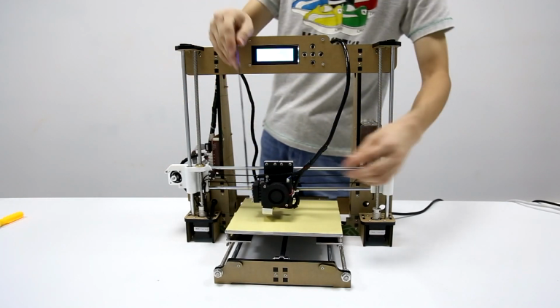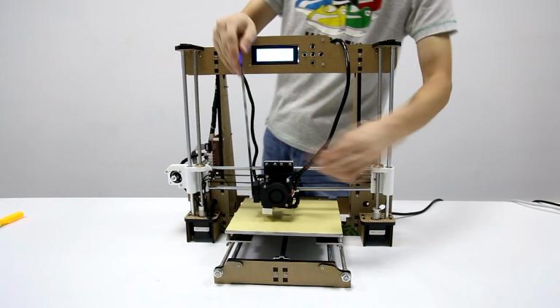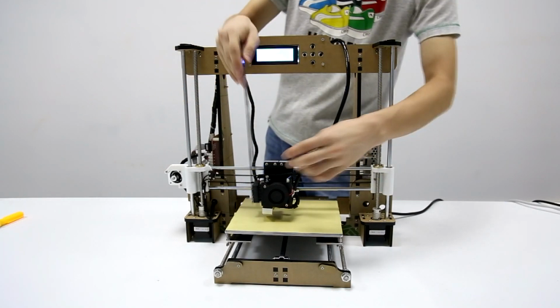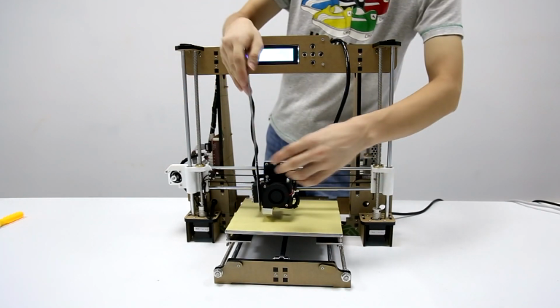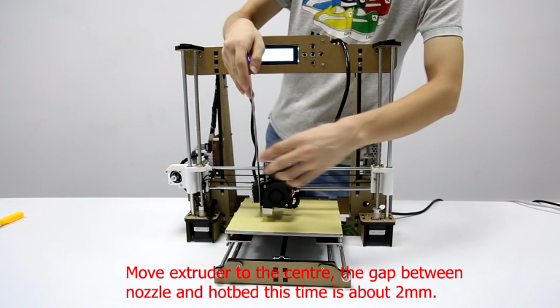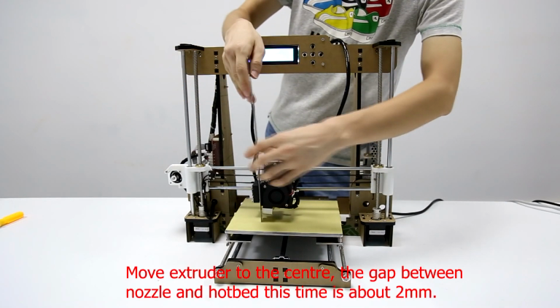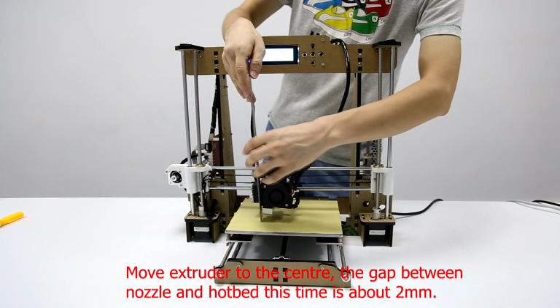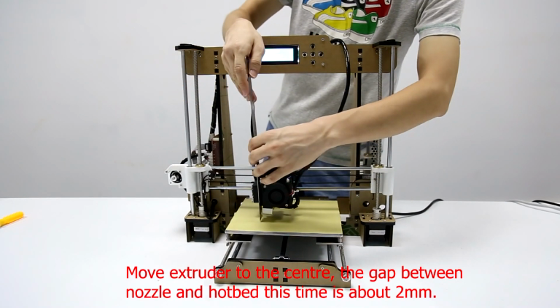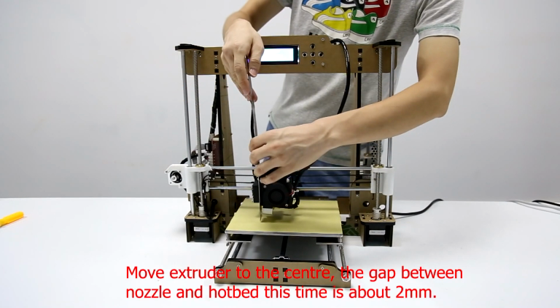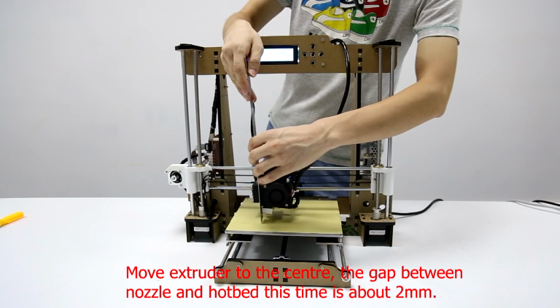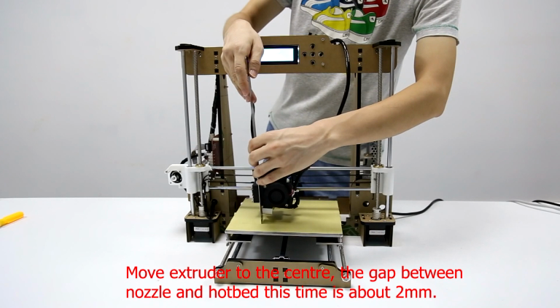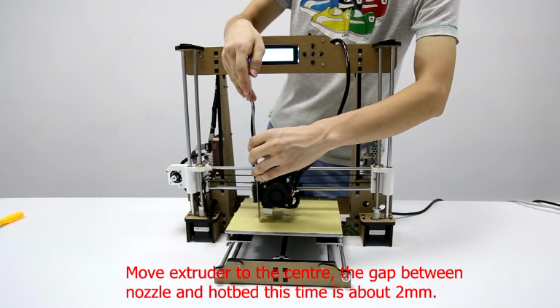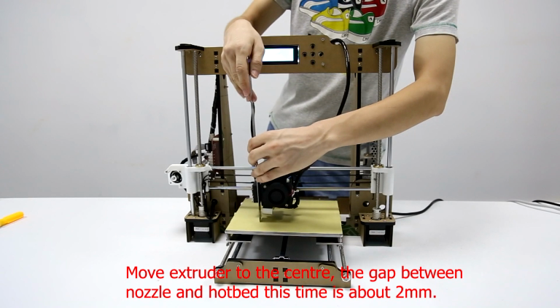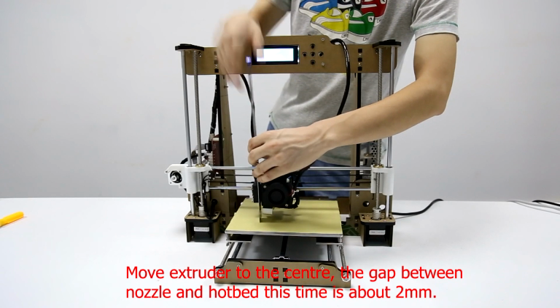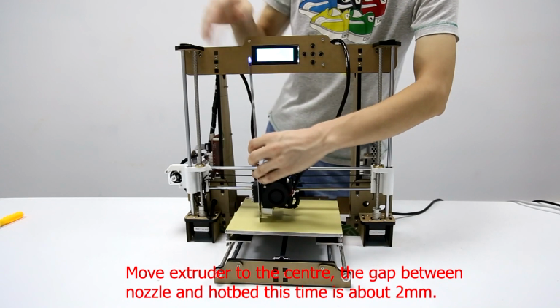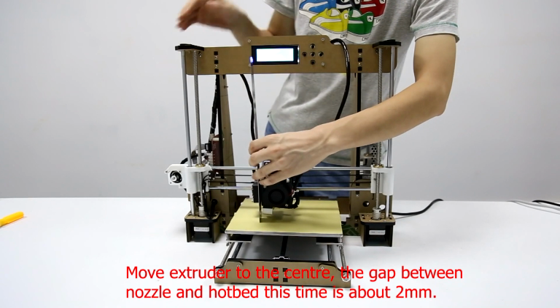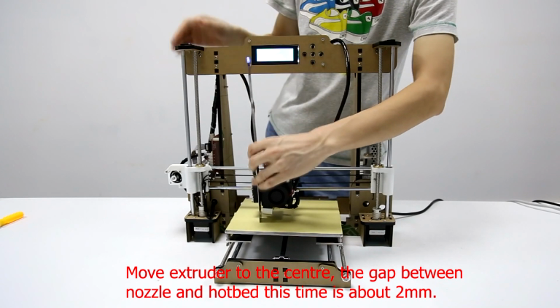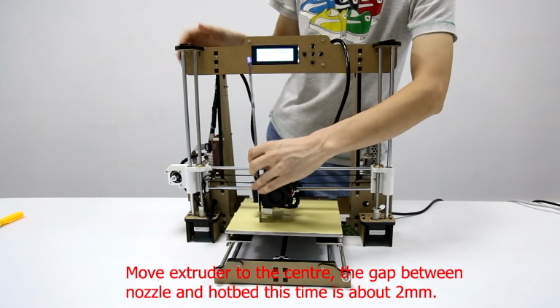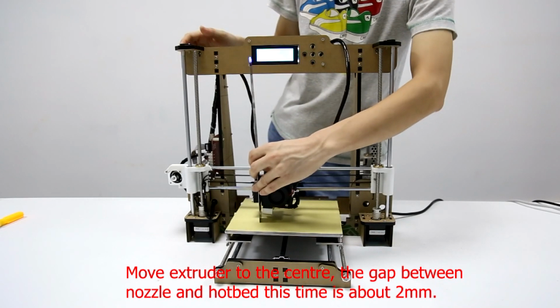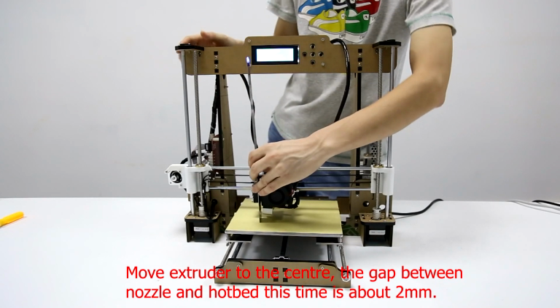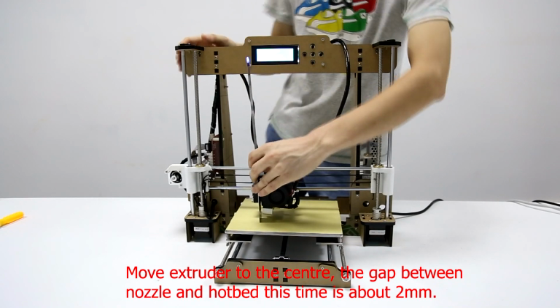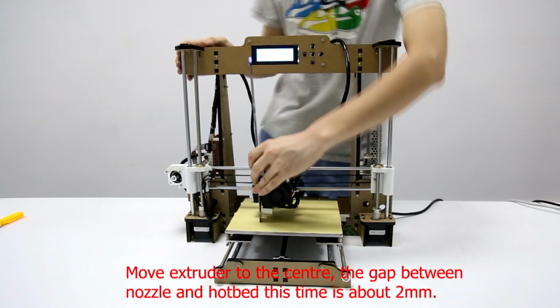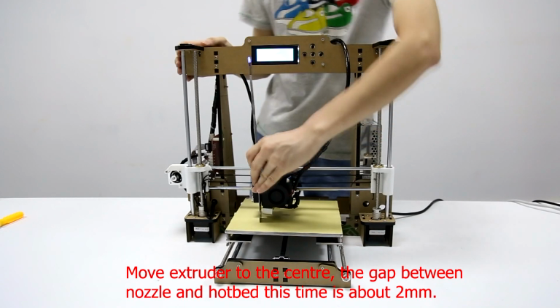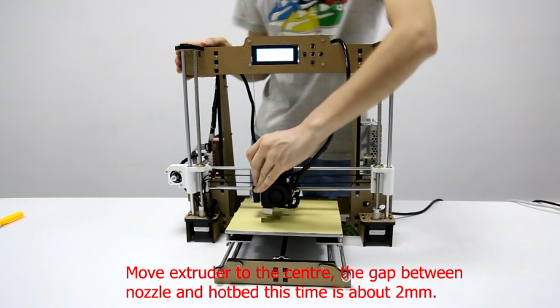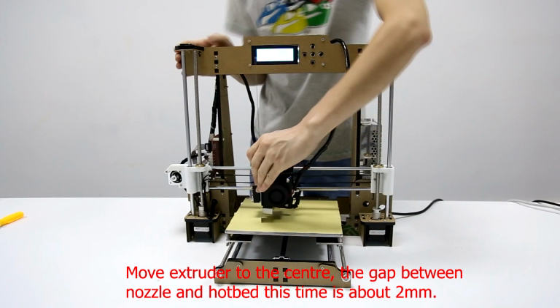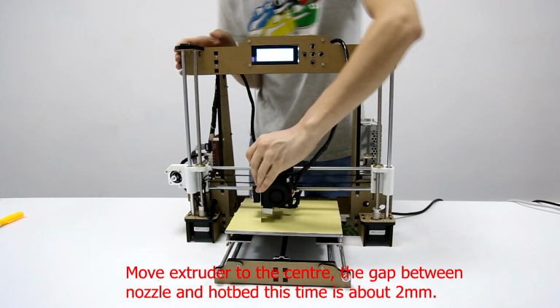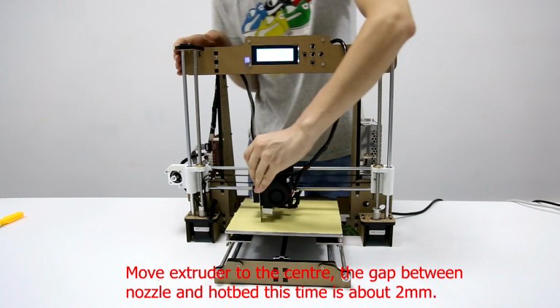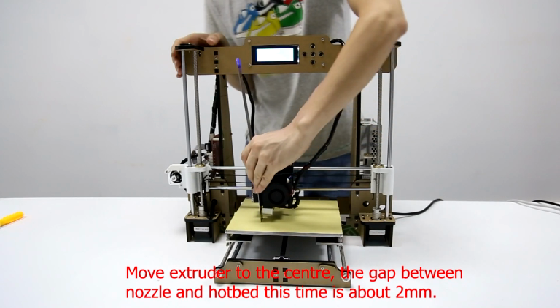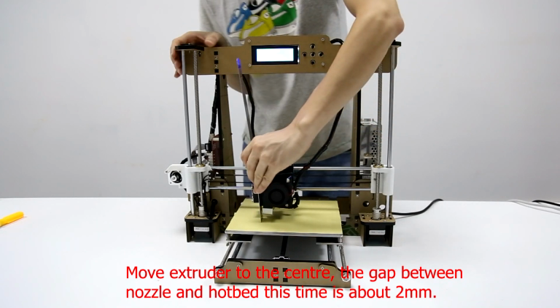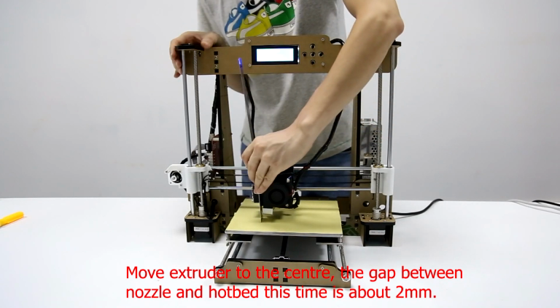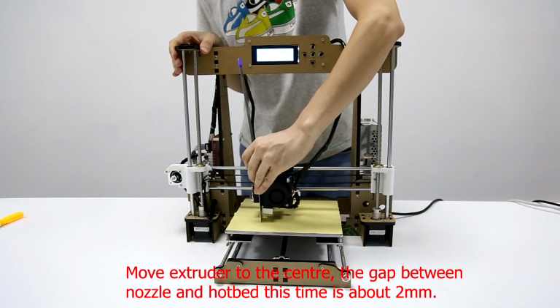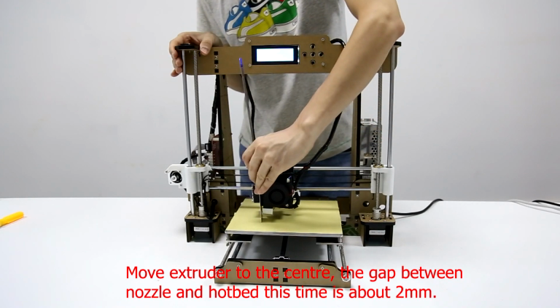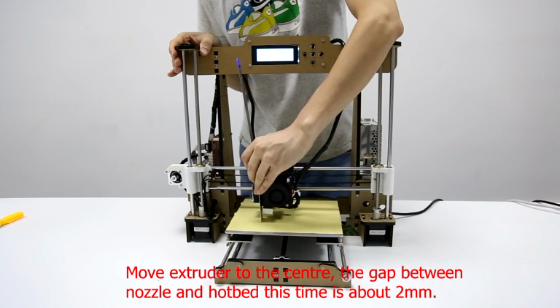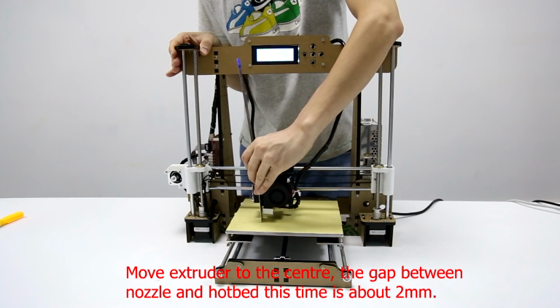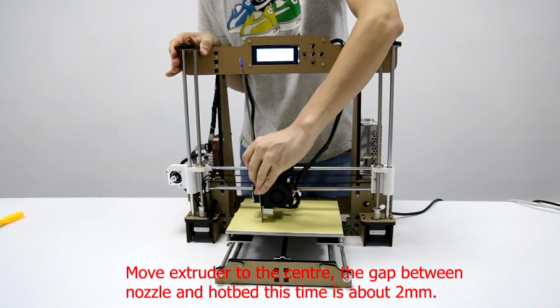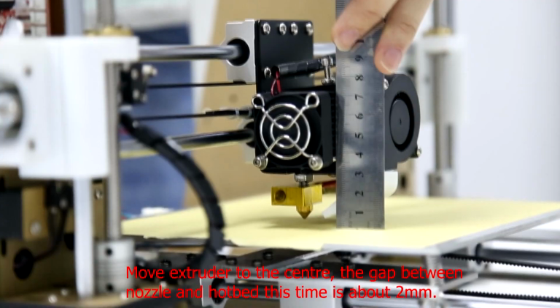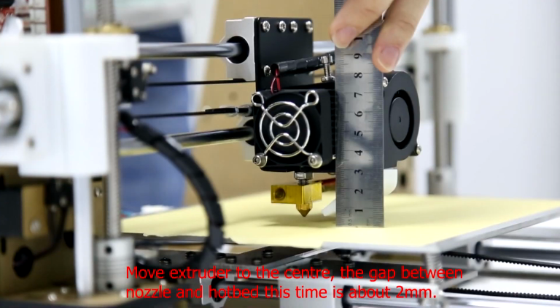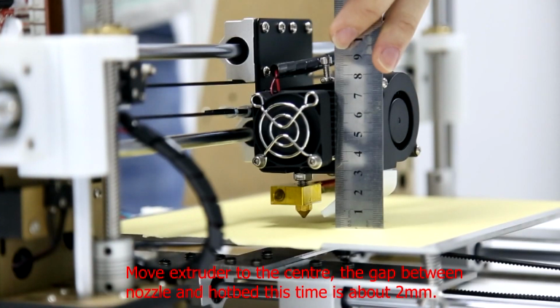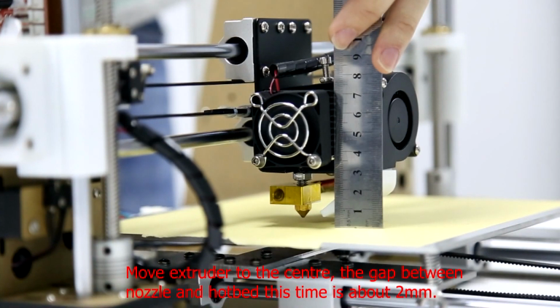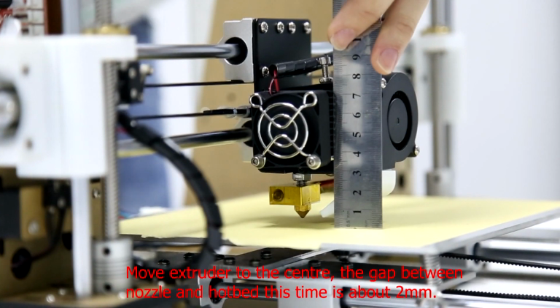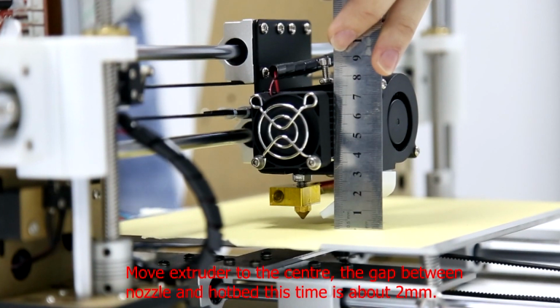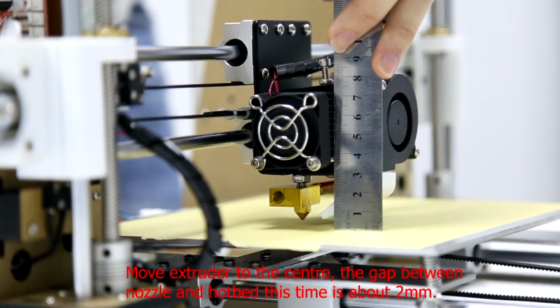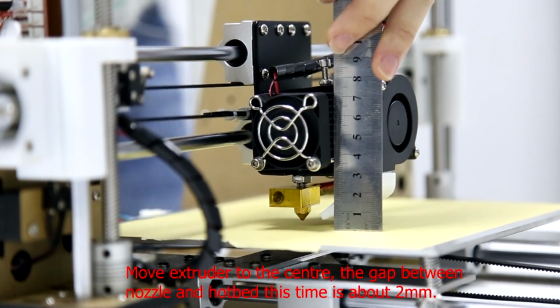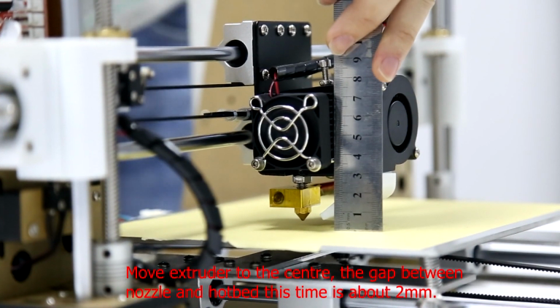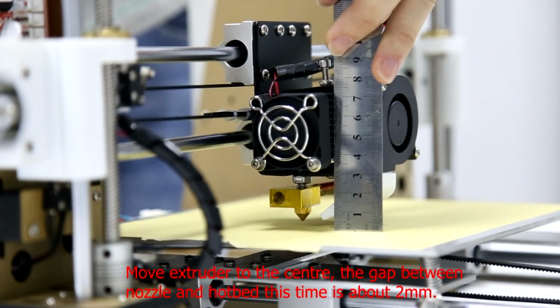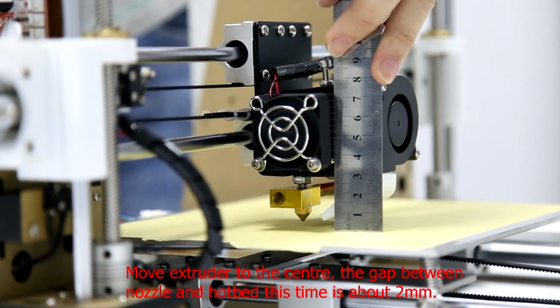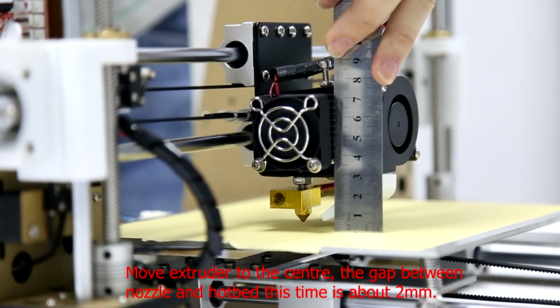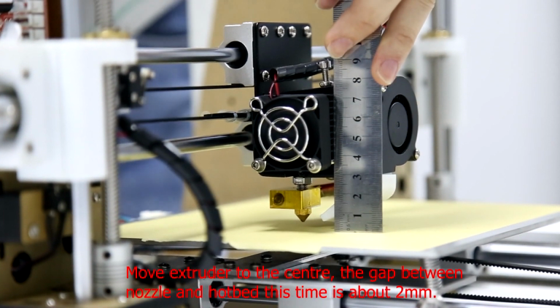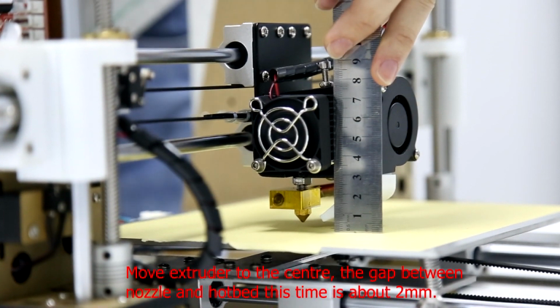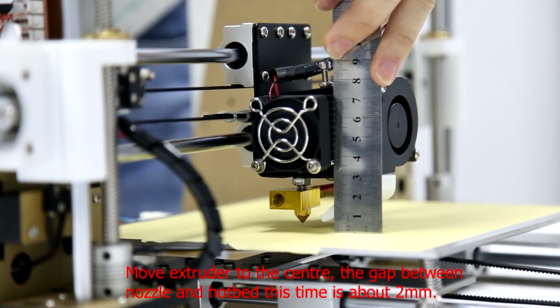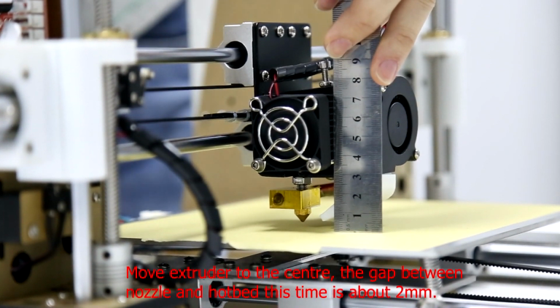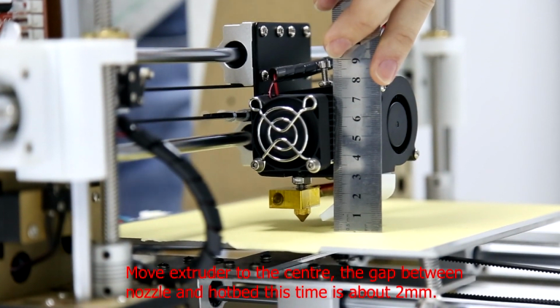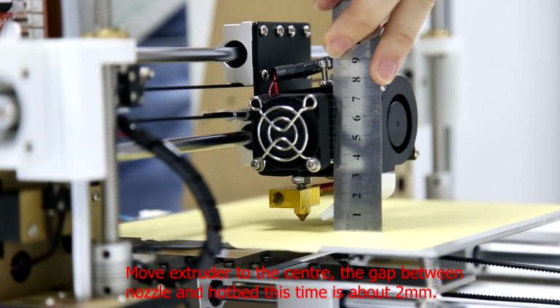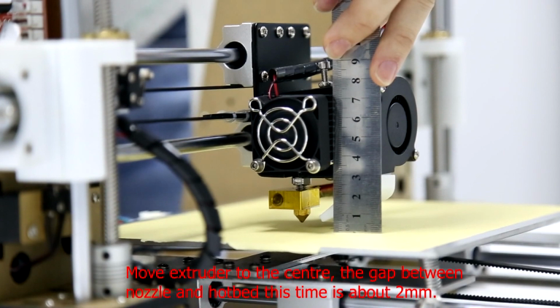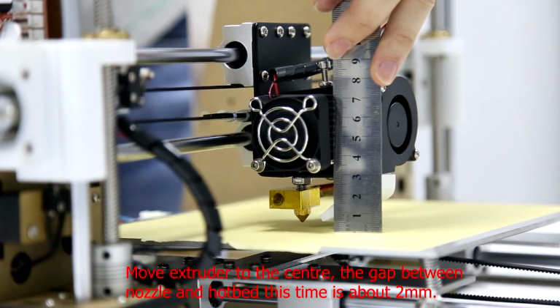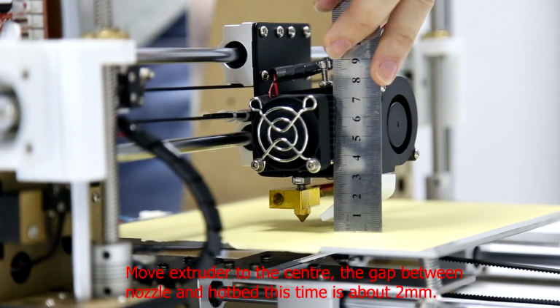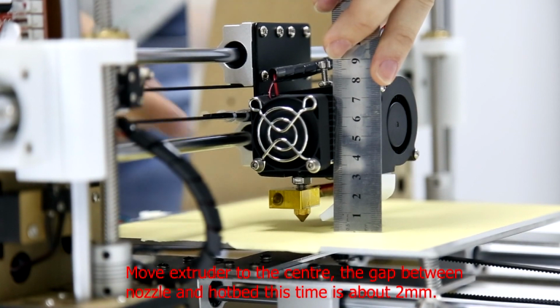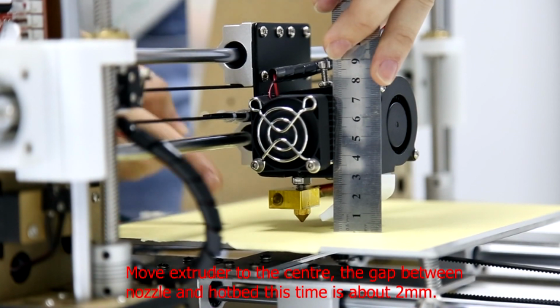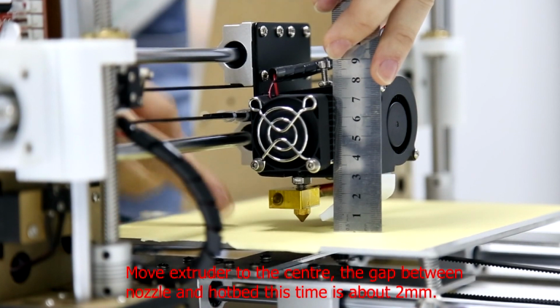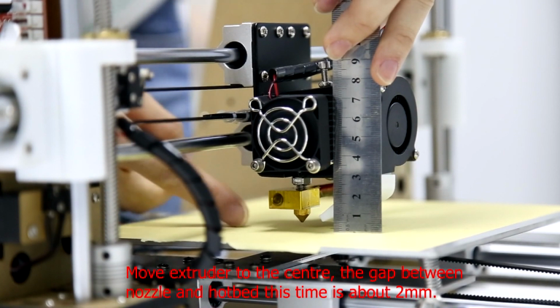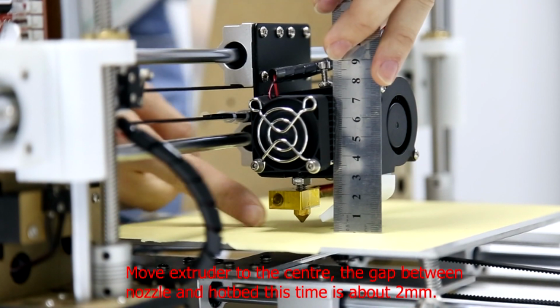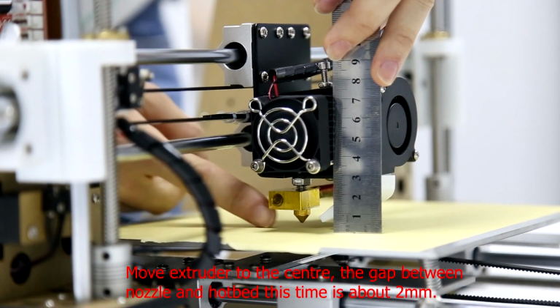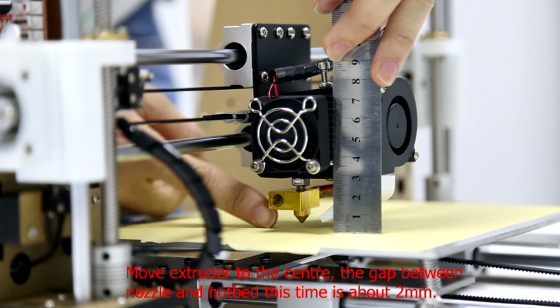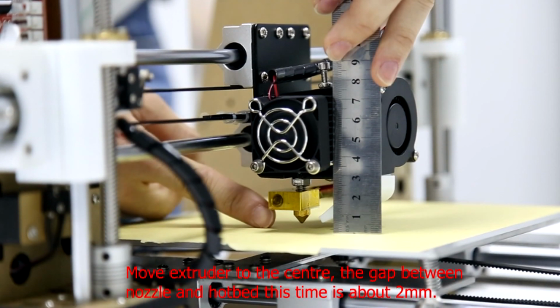Move the extruder to the center. The gap between the nozzle and the hotbed at this point is about 2mm.